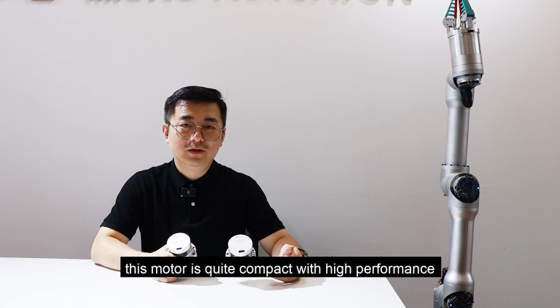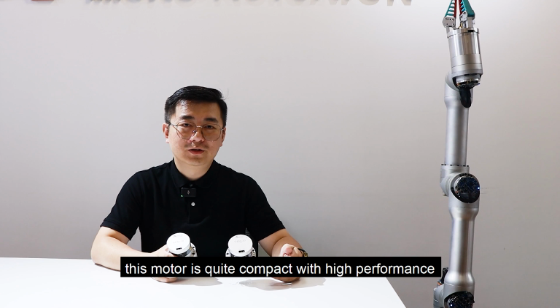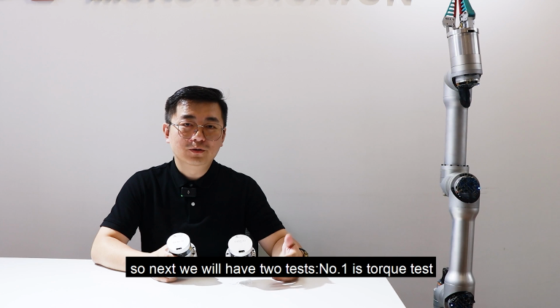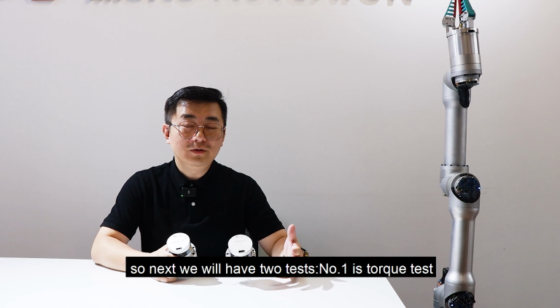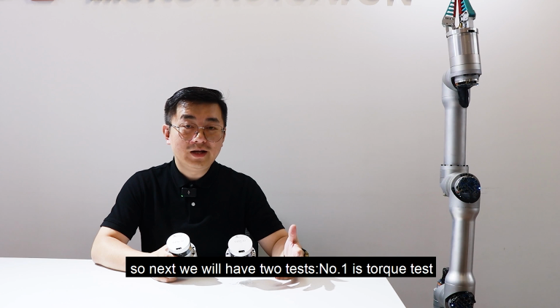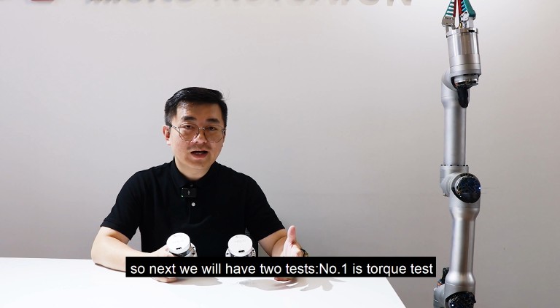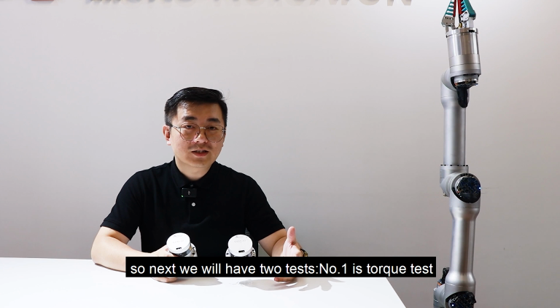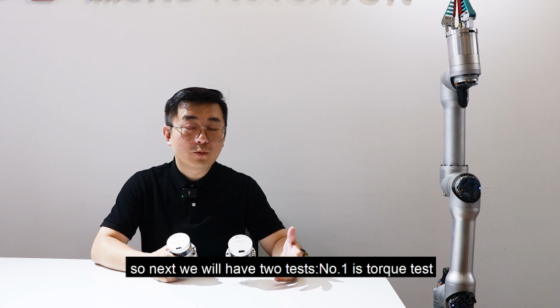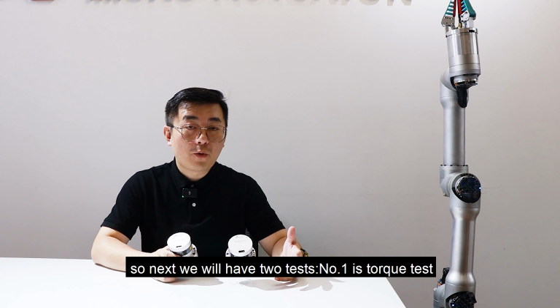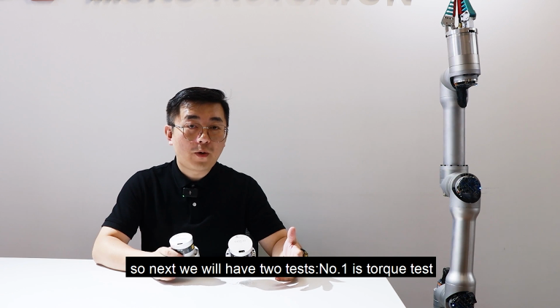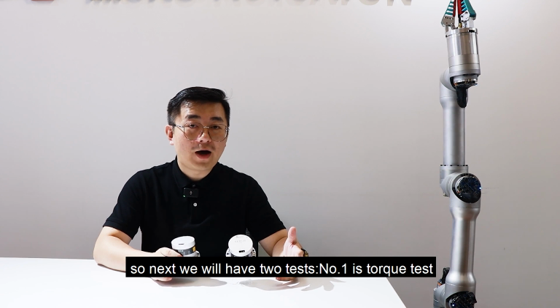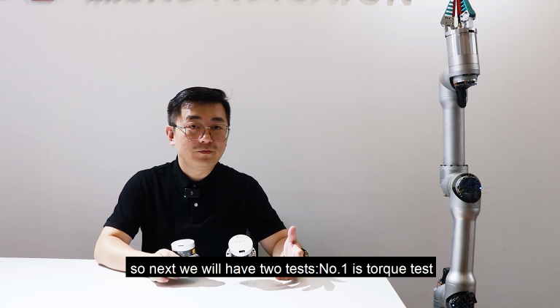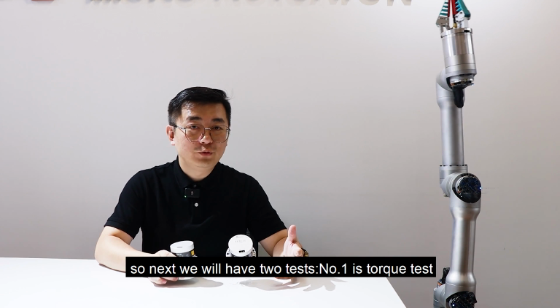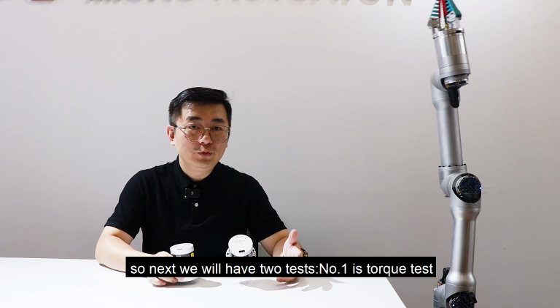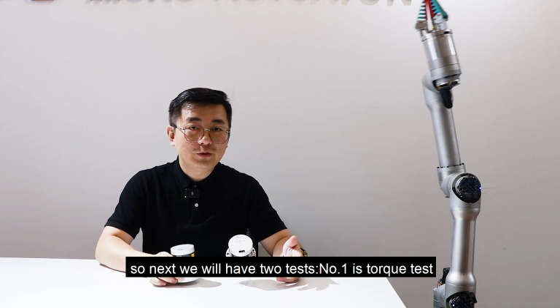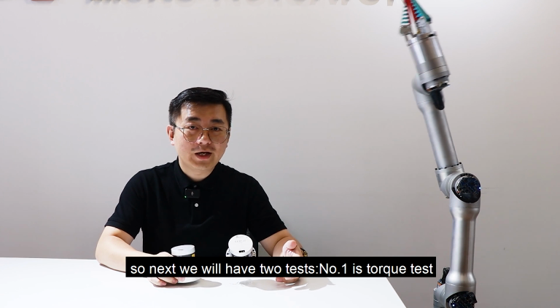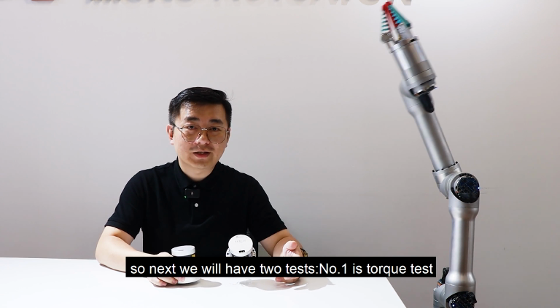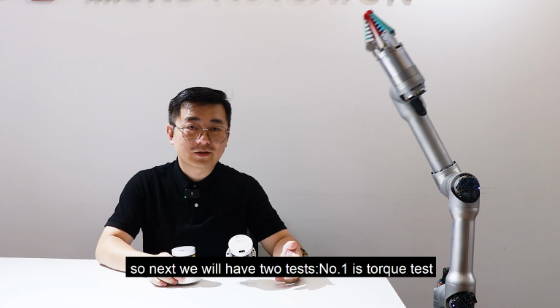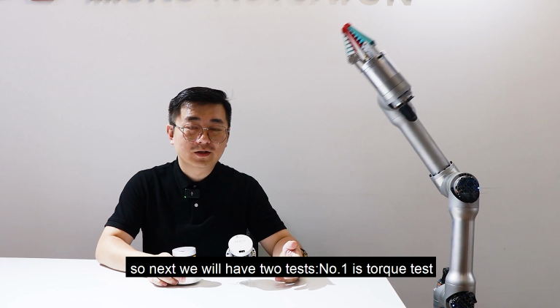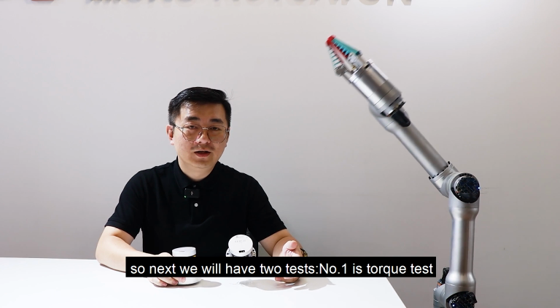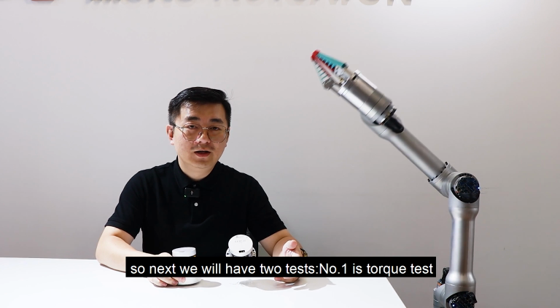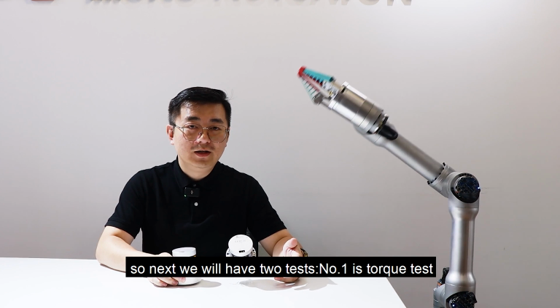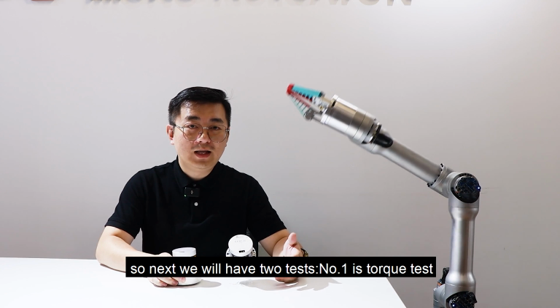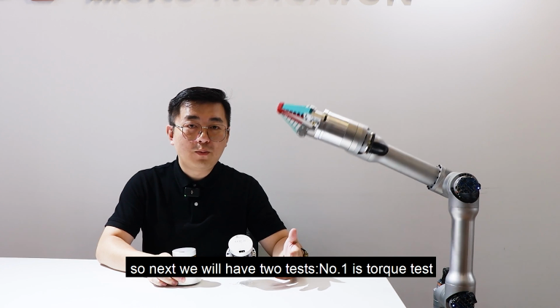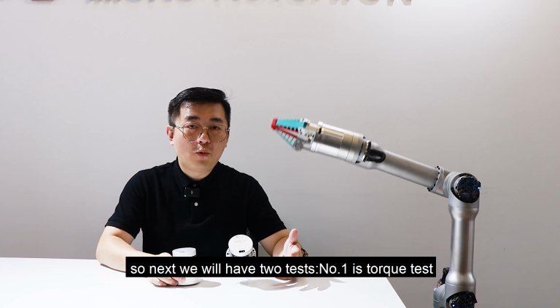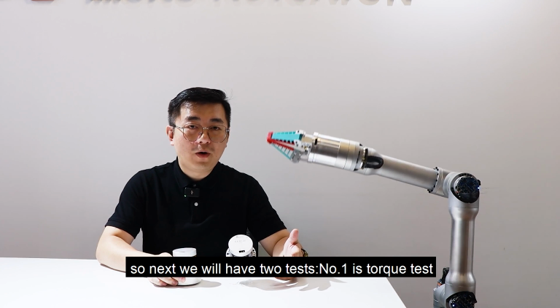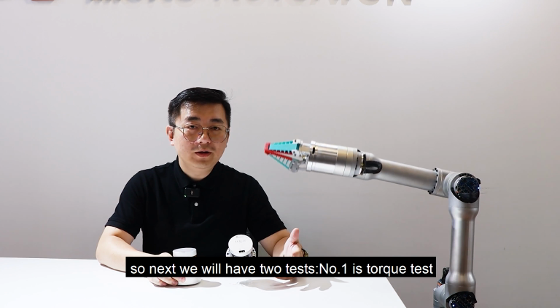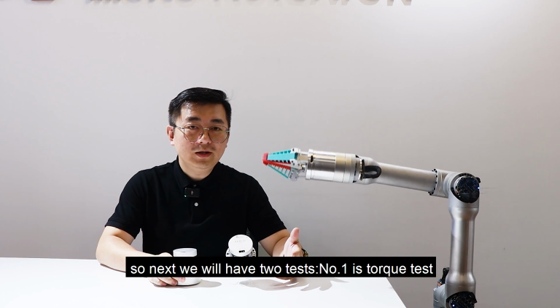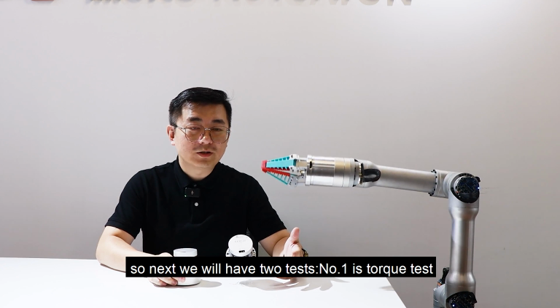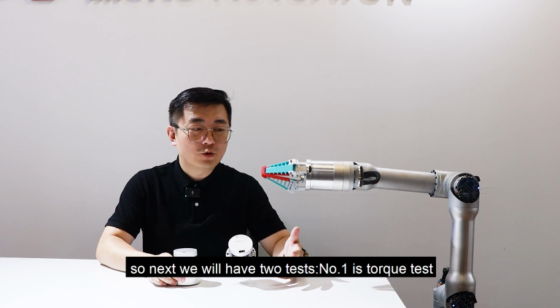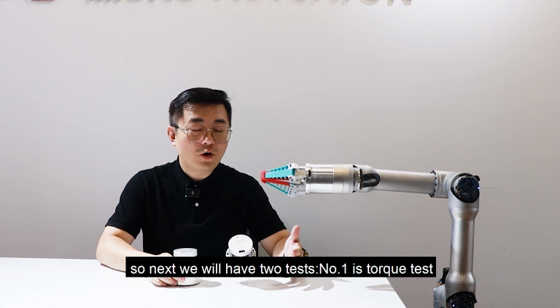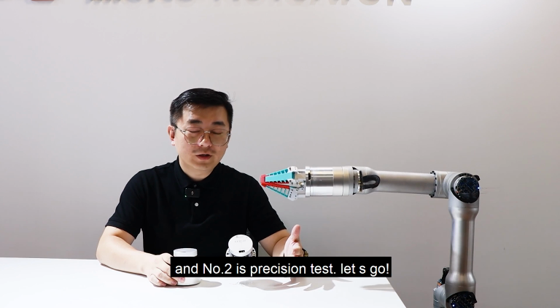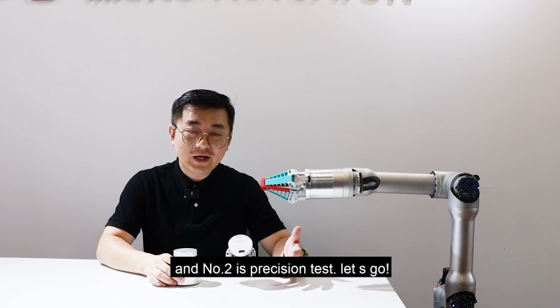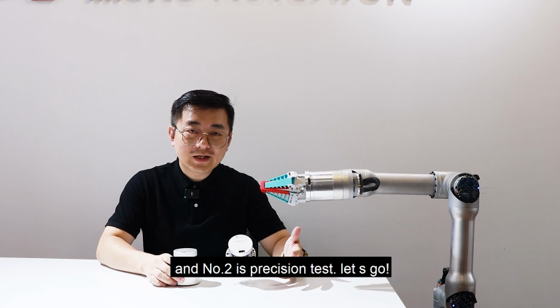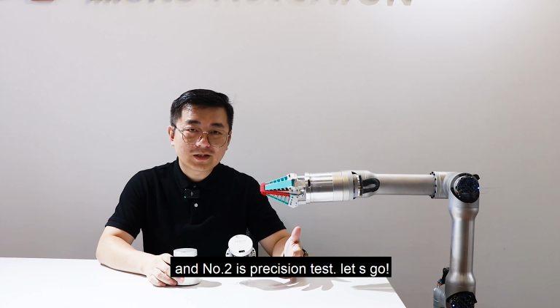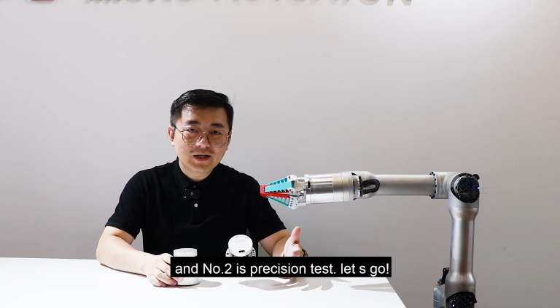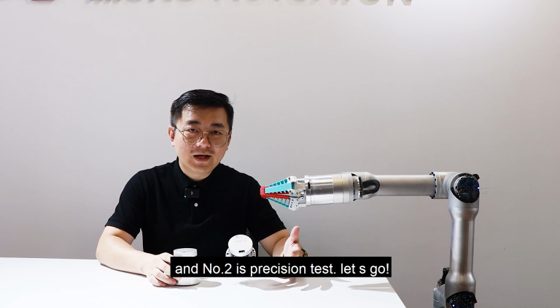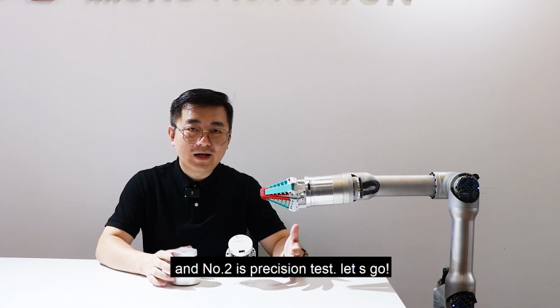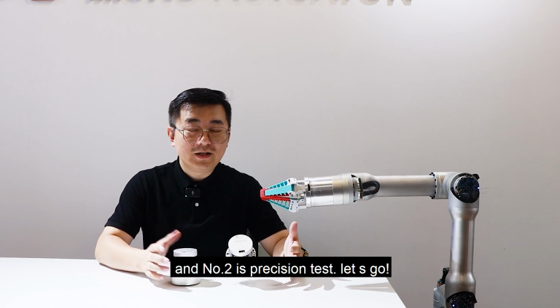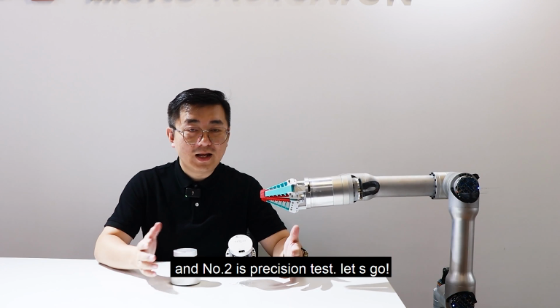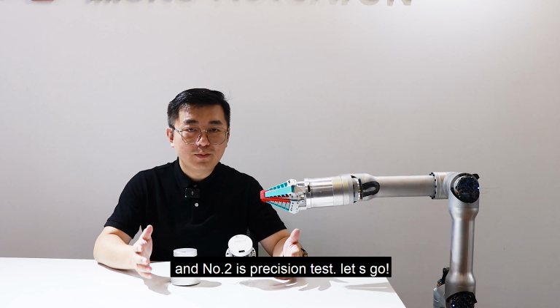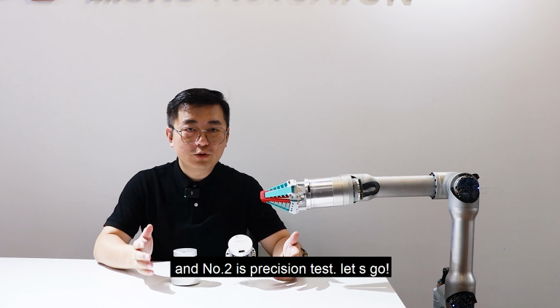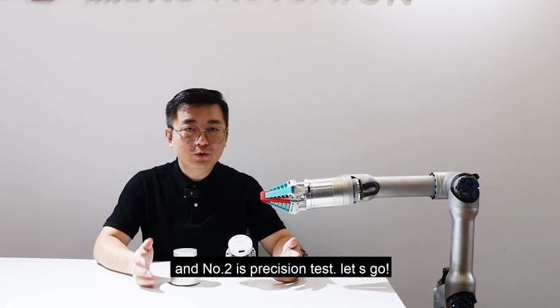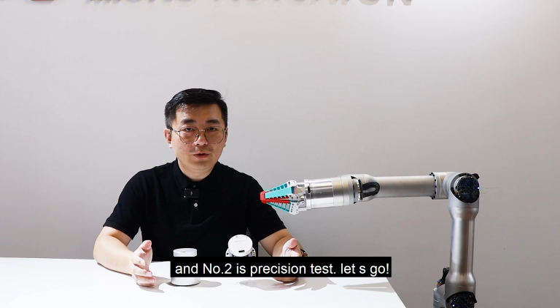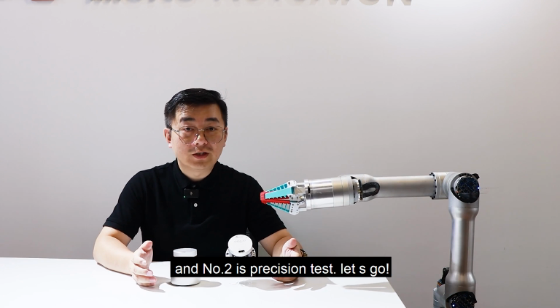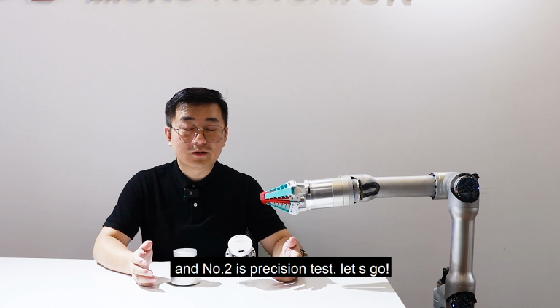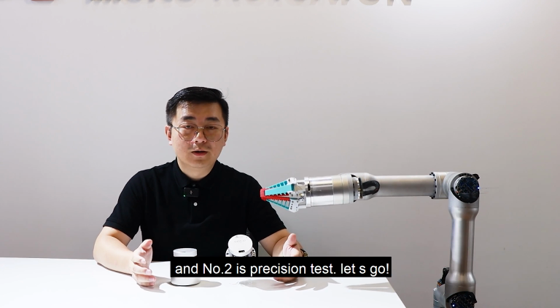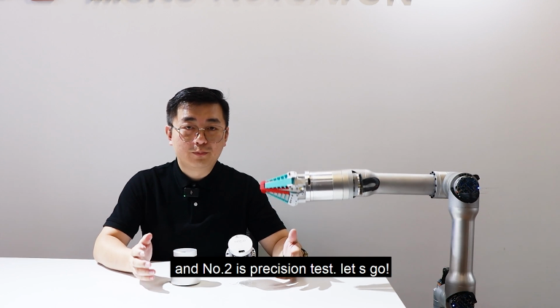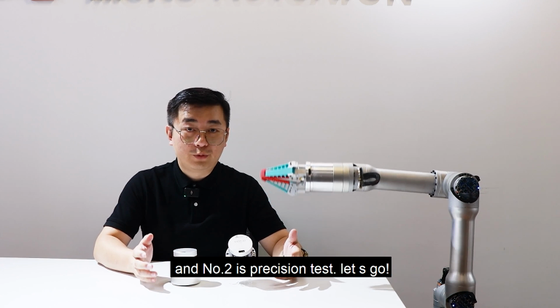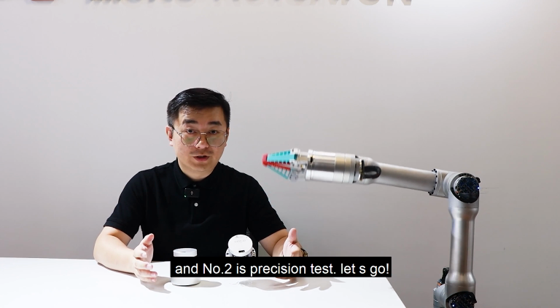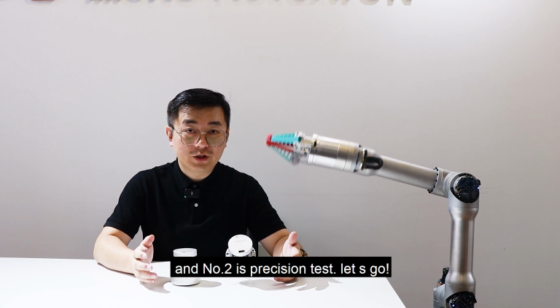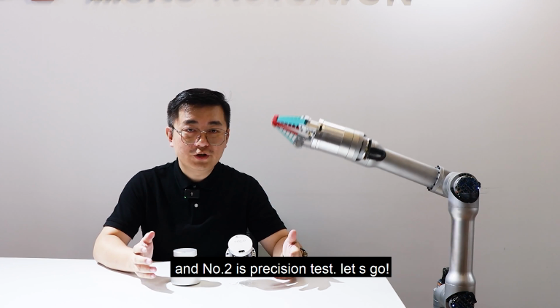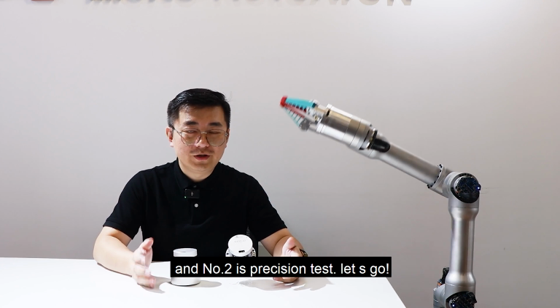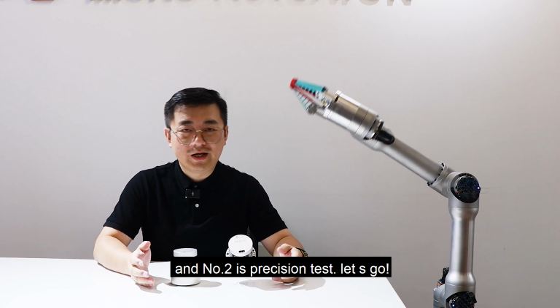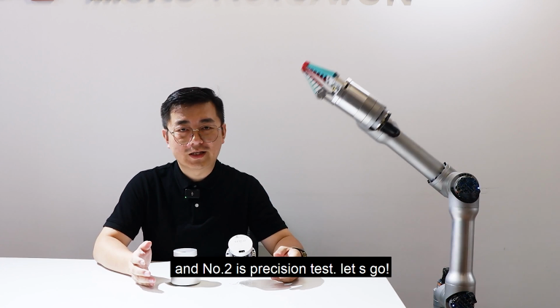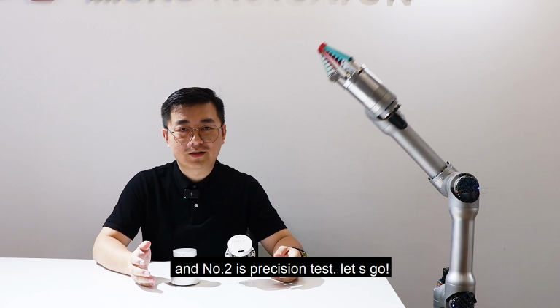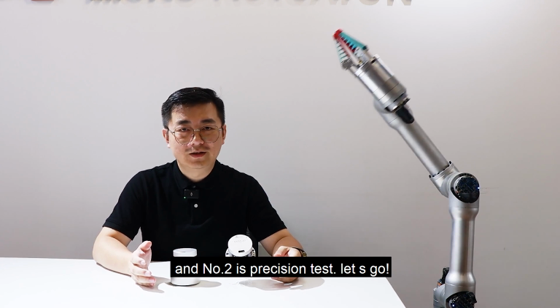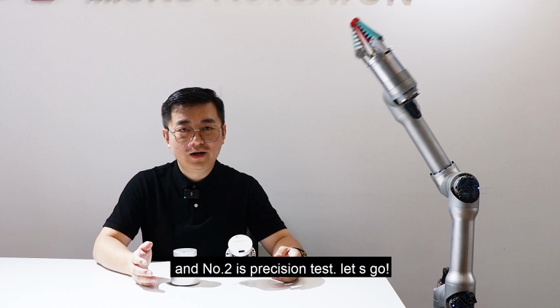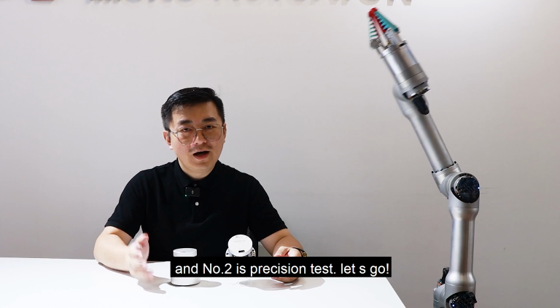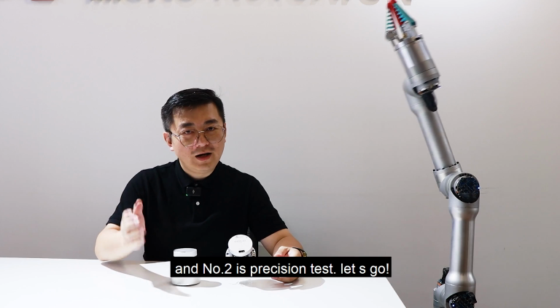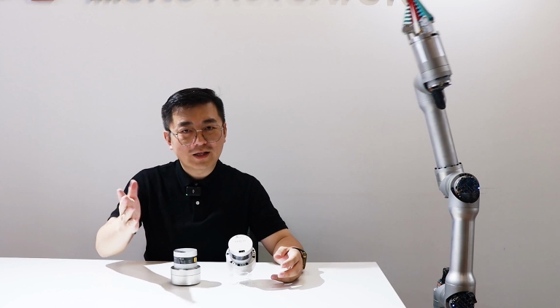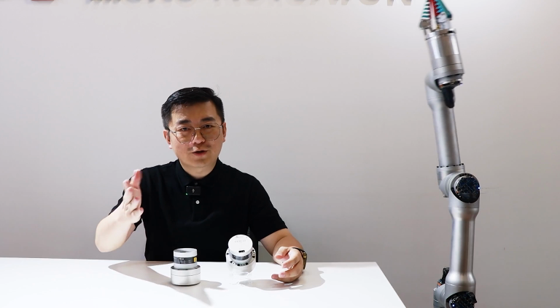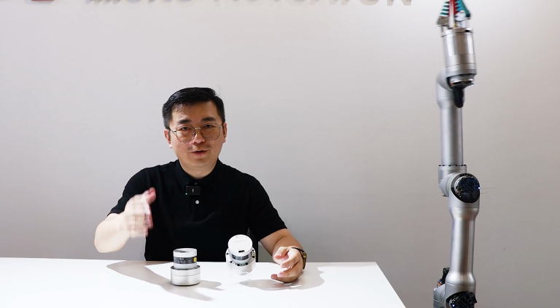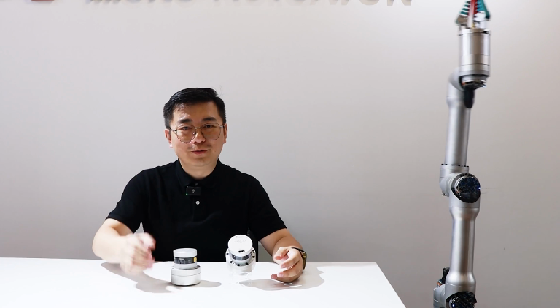So next we will have two tests. Number one is the torque test and number two is the precision test. Let's go.